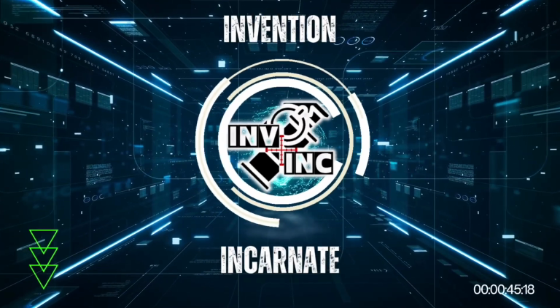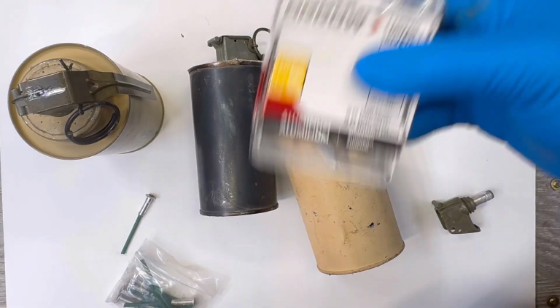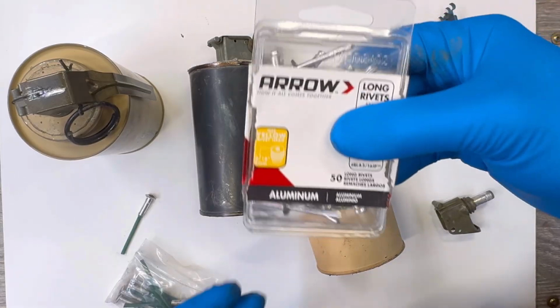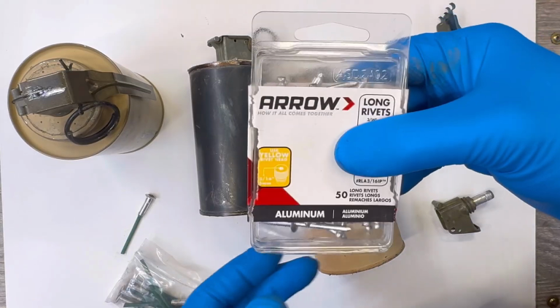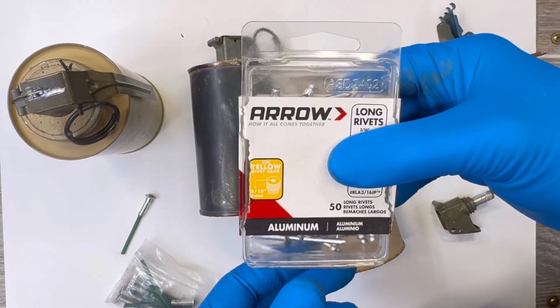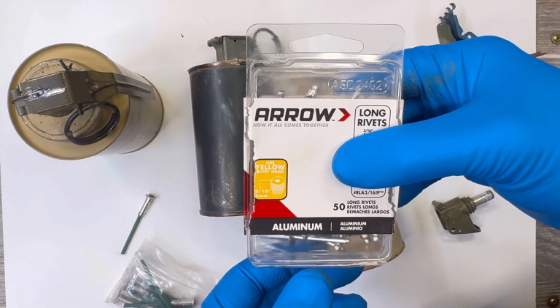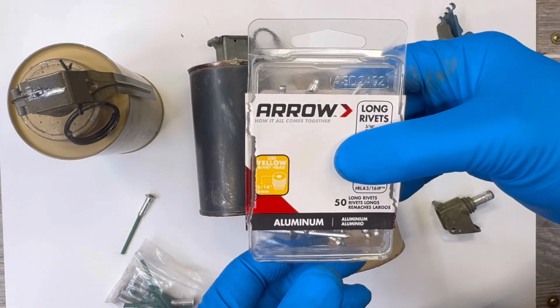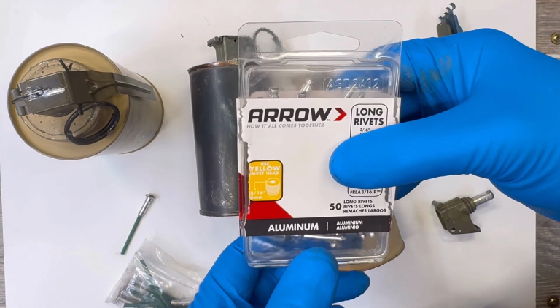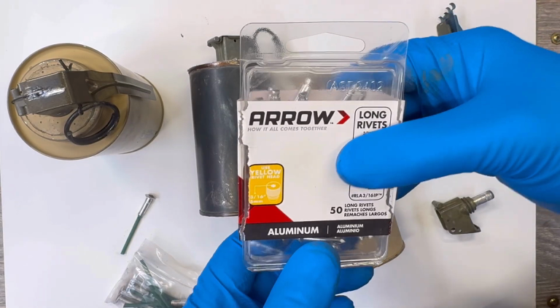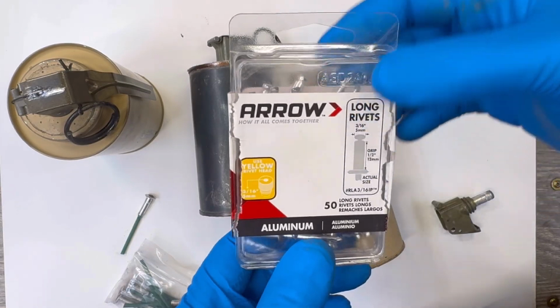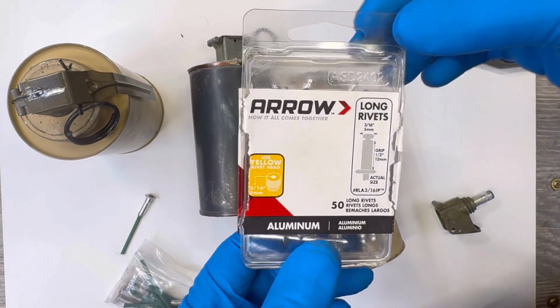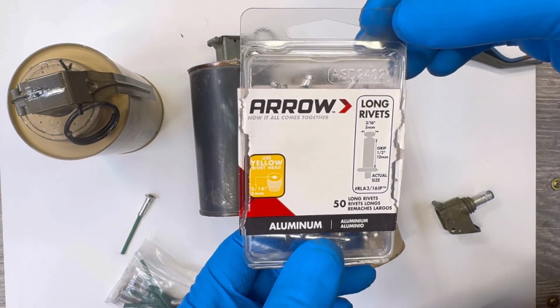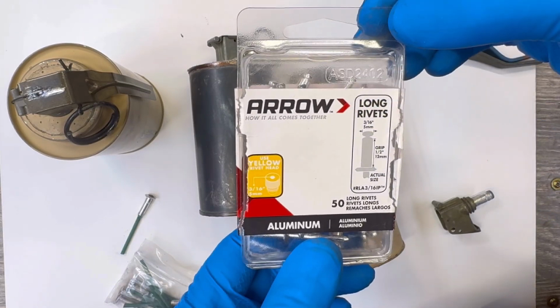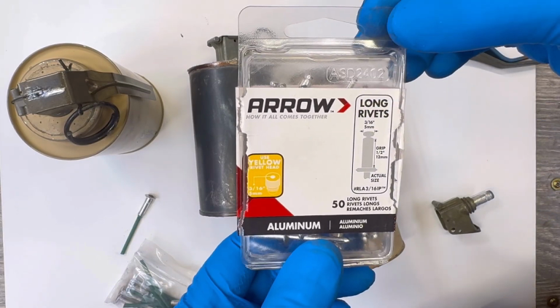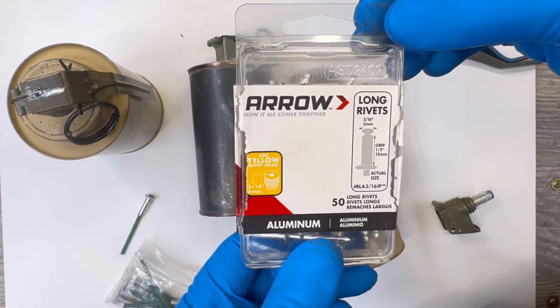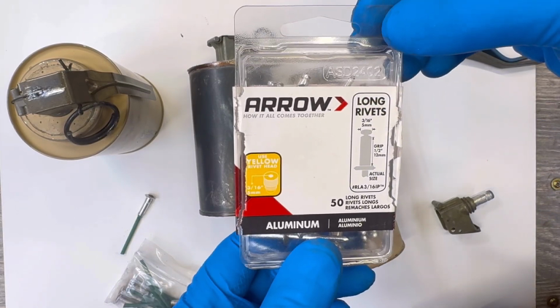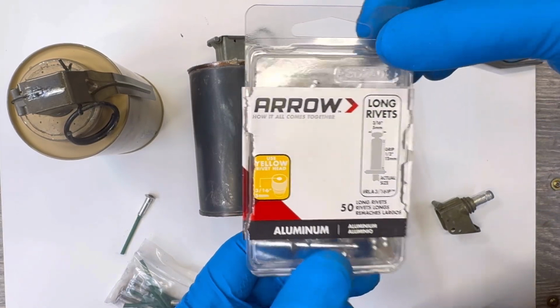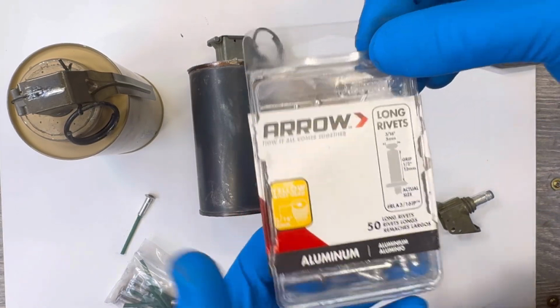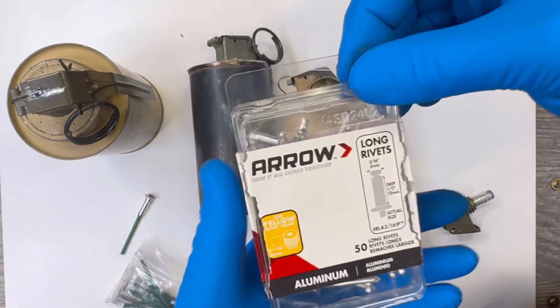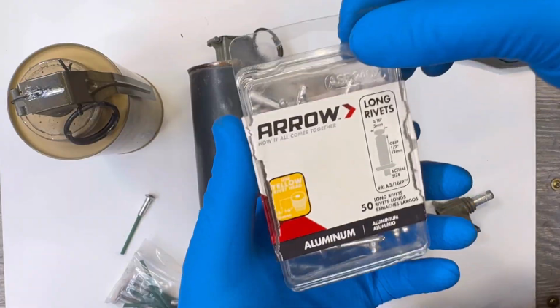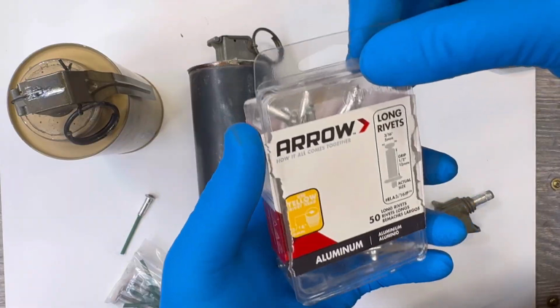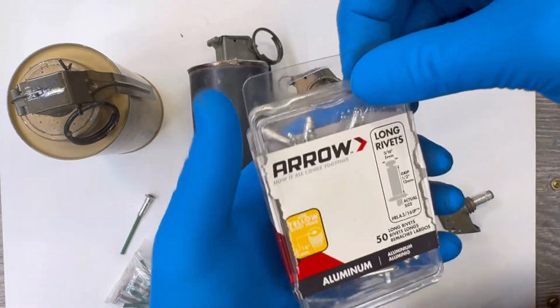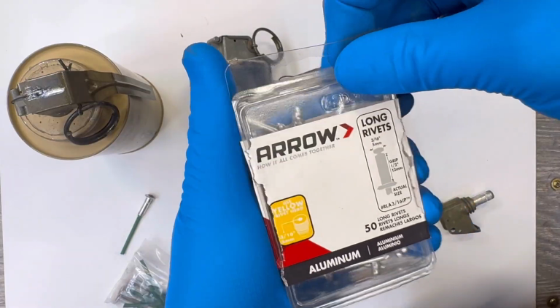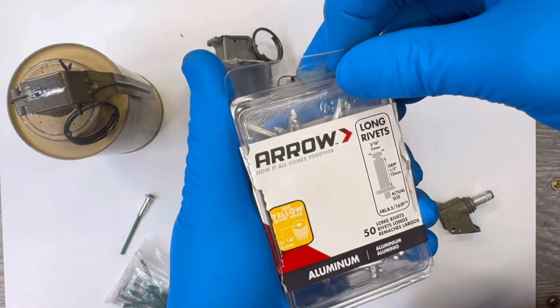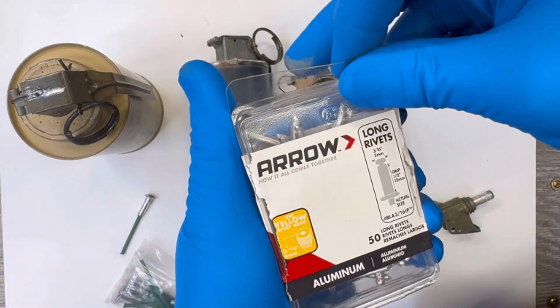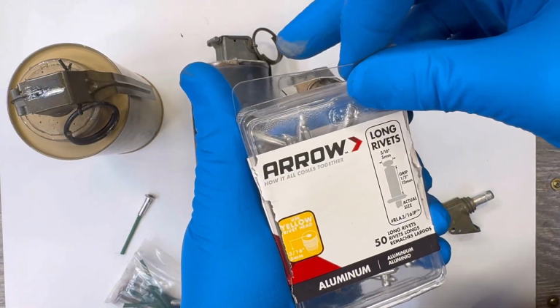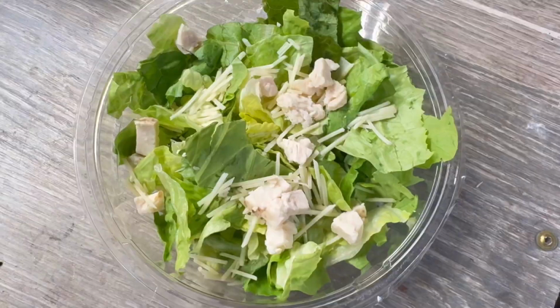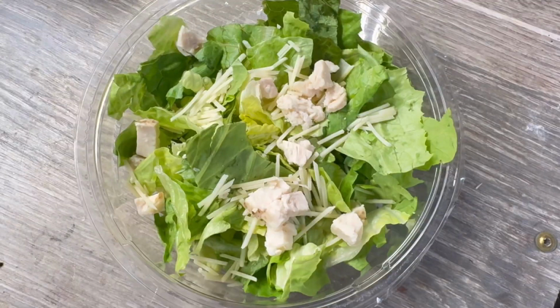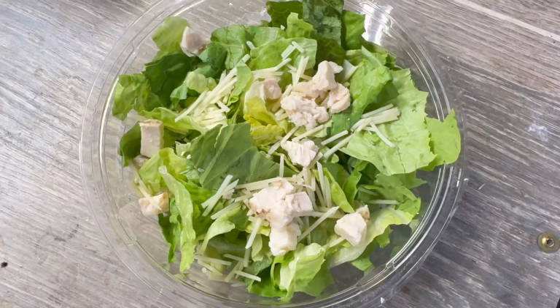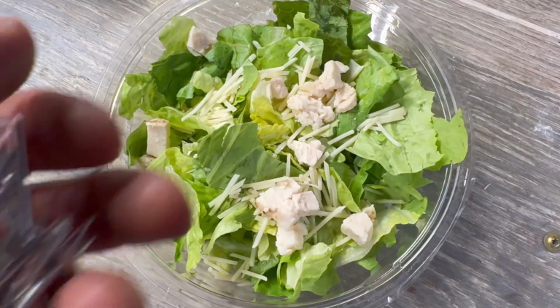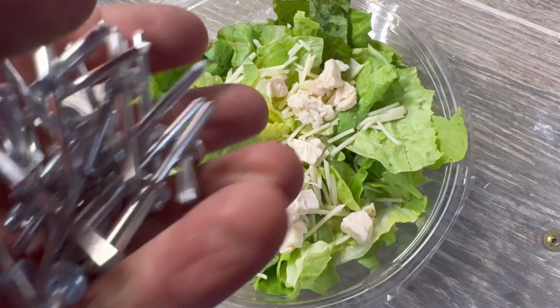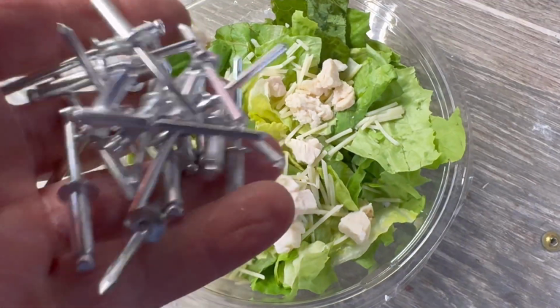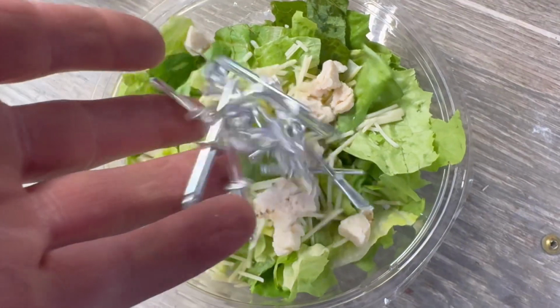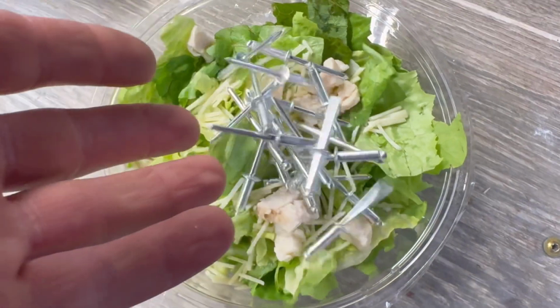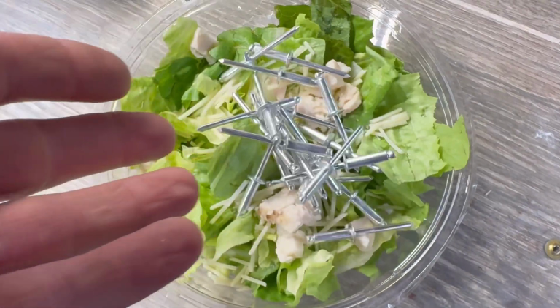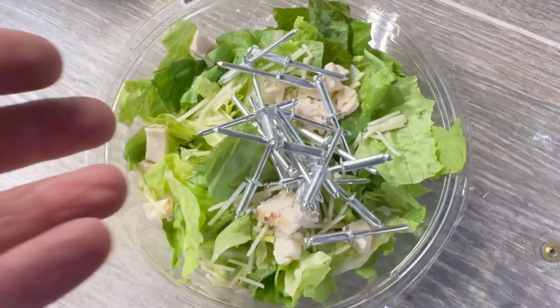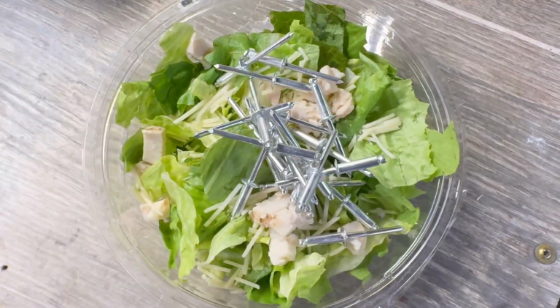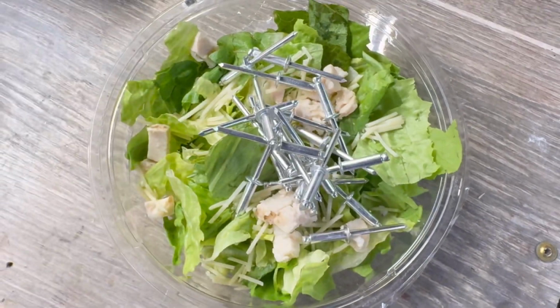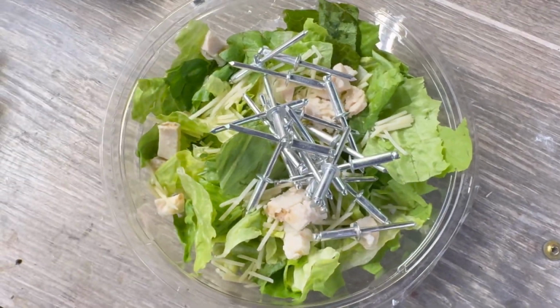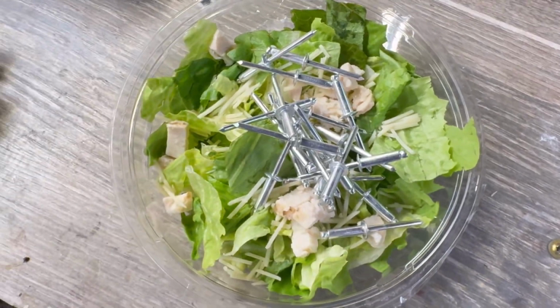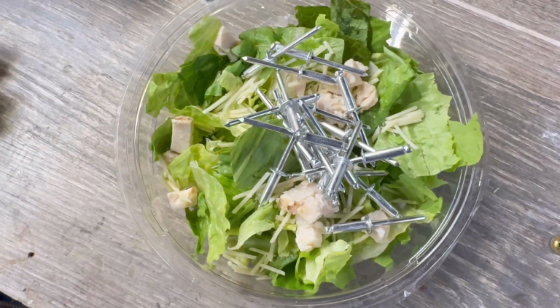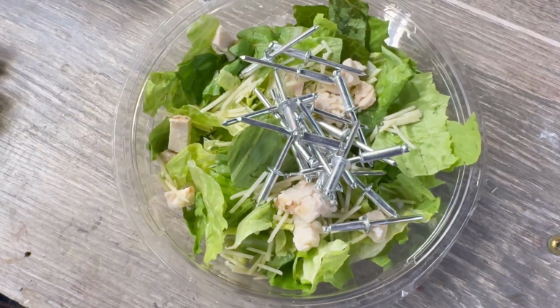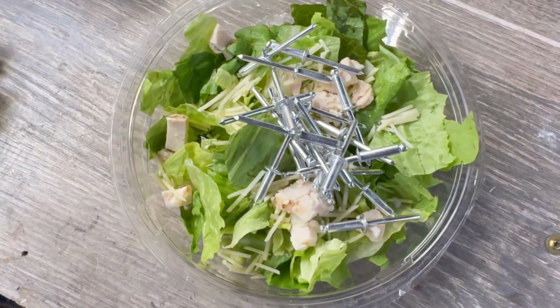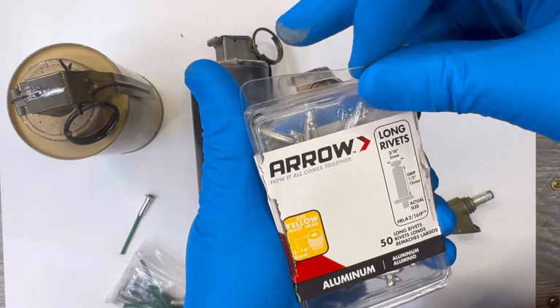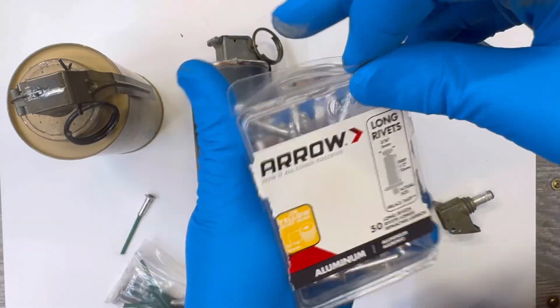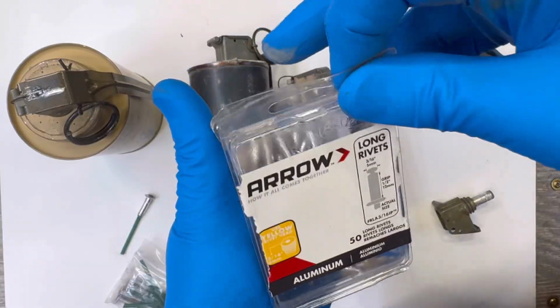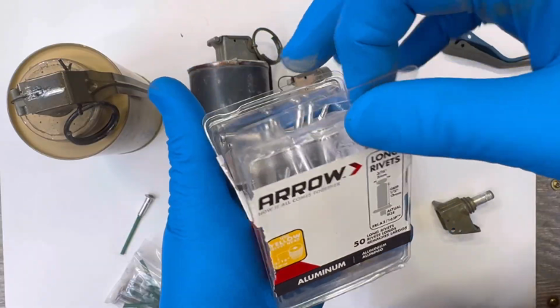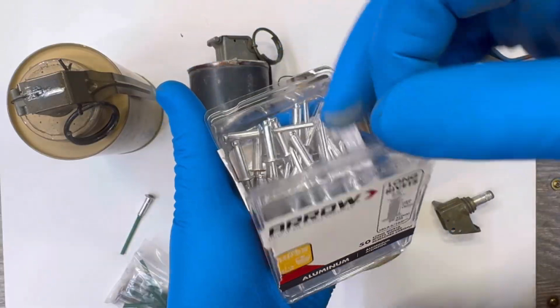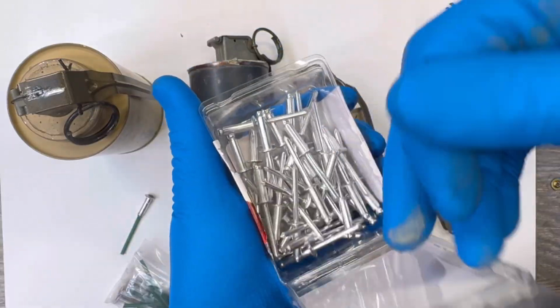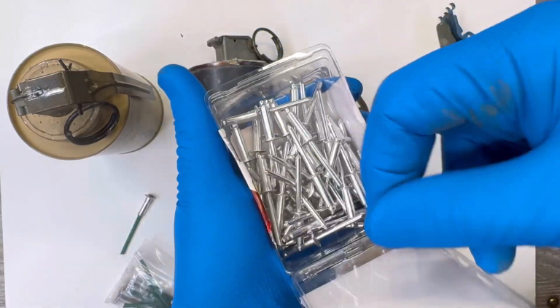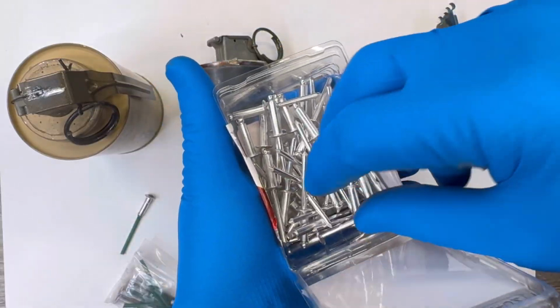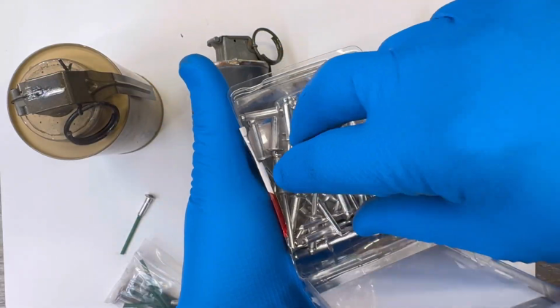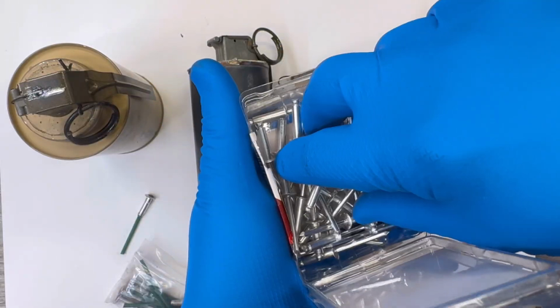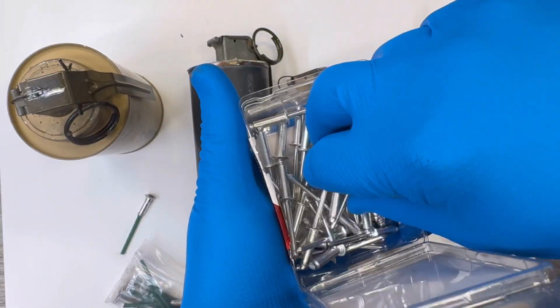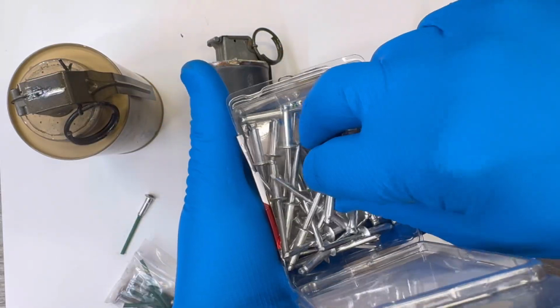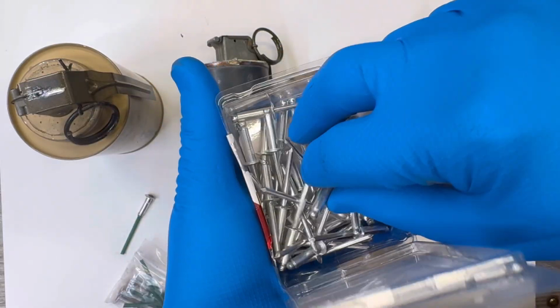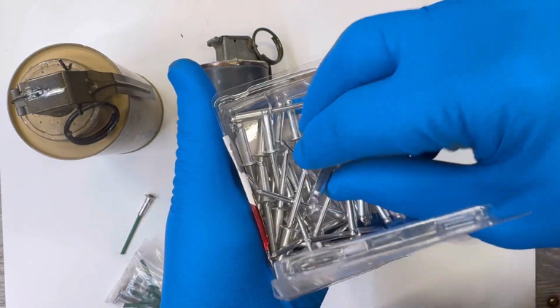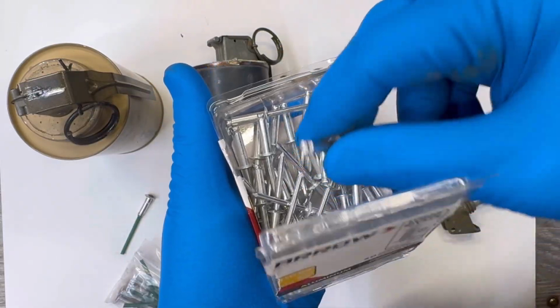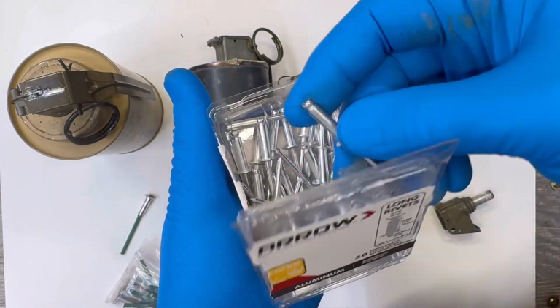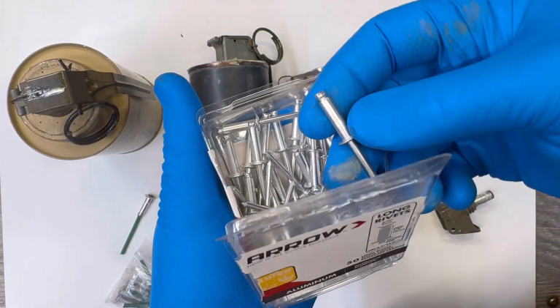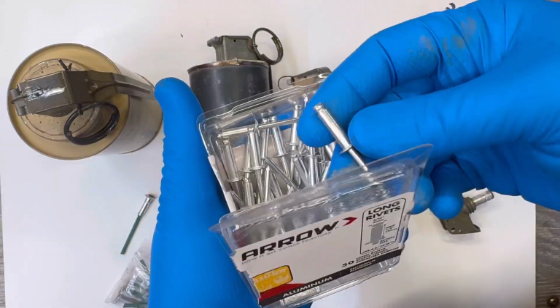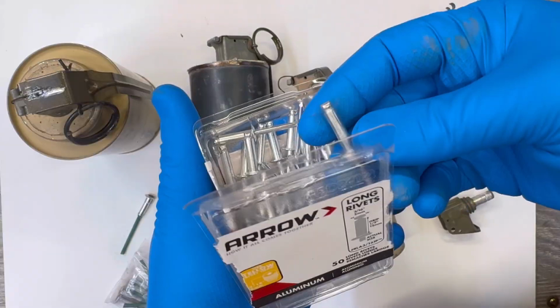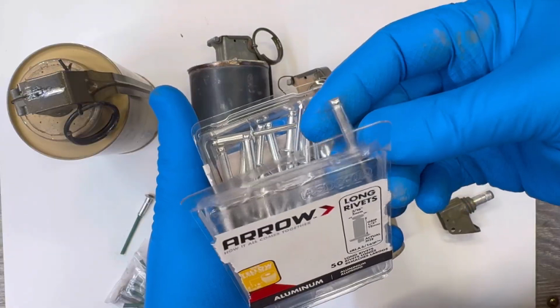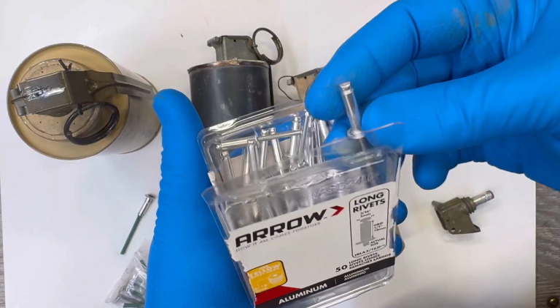Pop rivets are typically used to fasten sheet metal, but today we're repurposing one for our igniter.